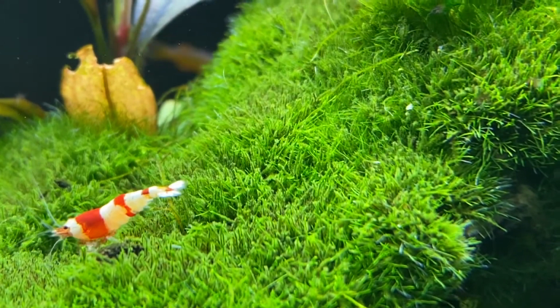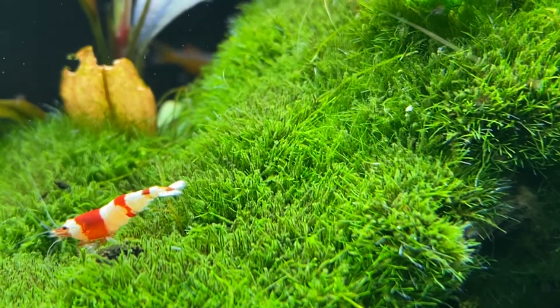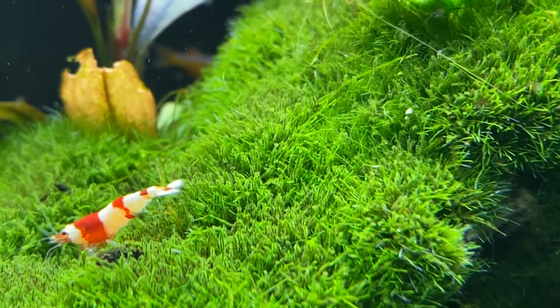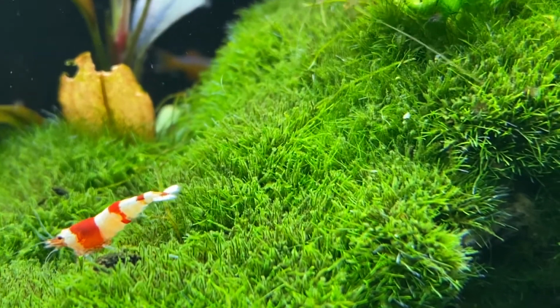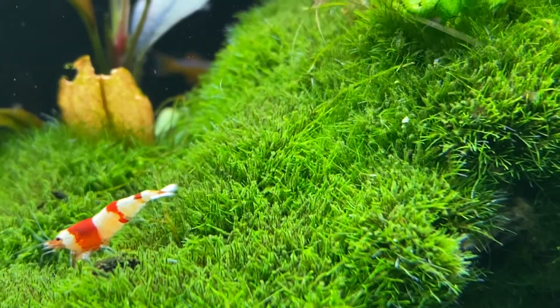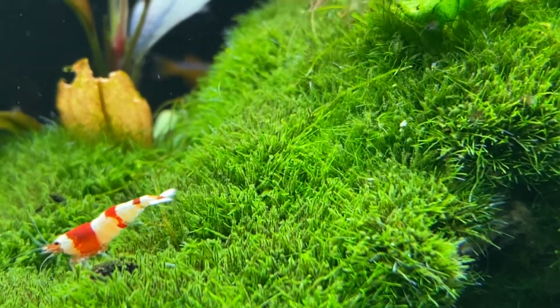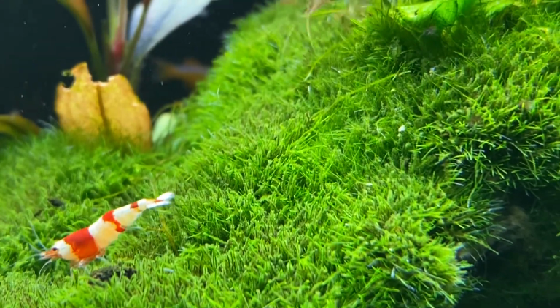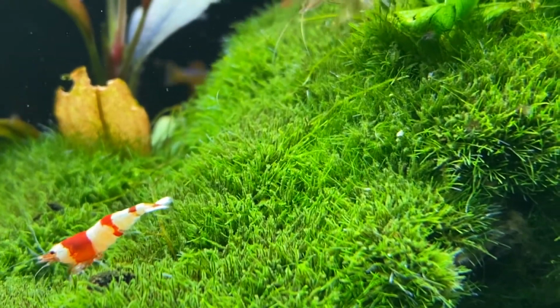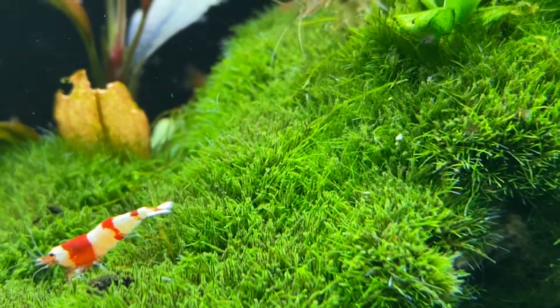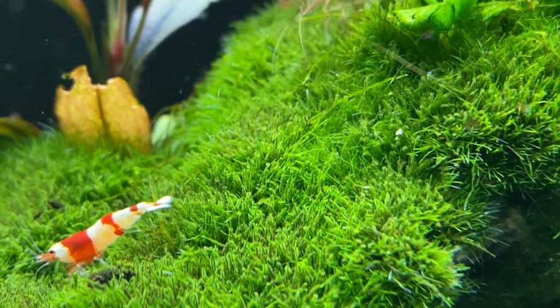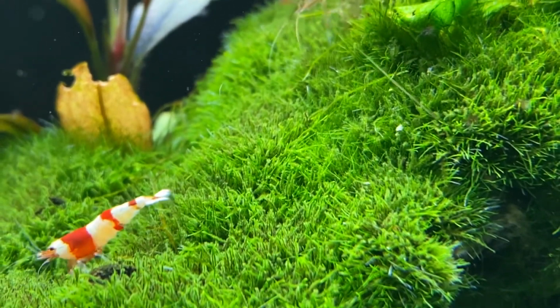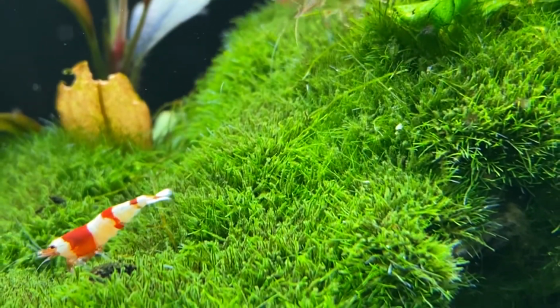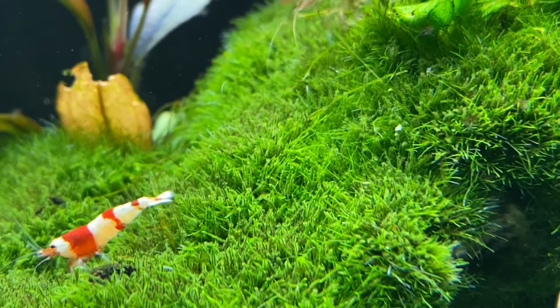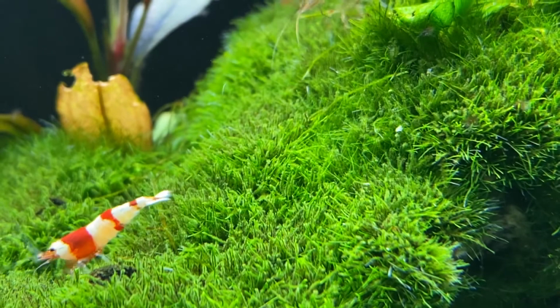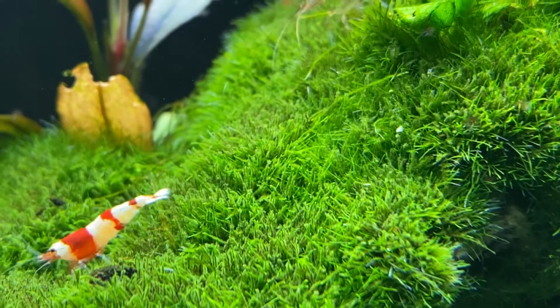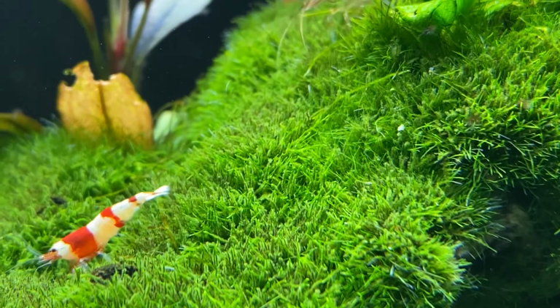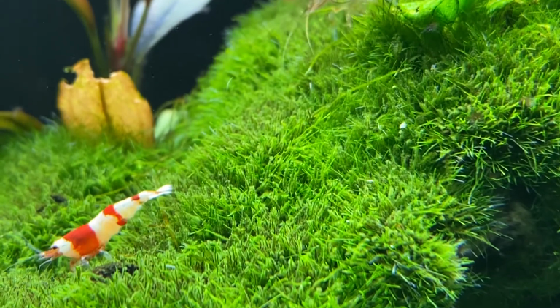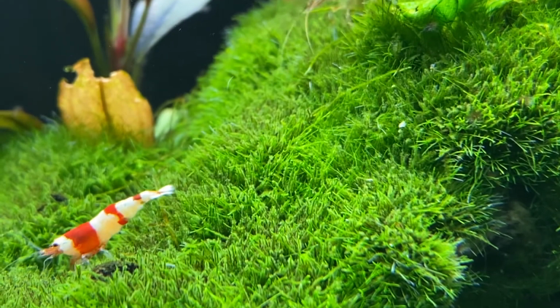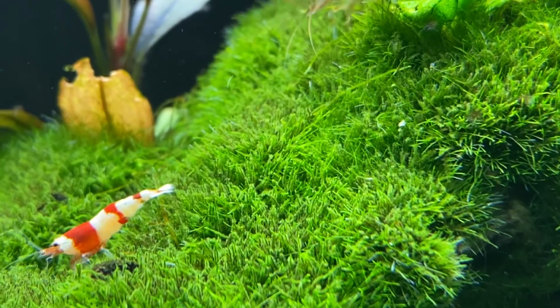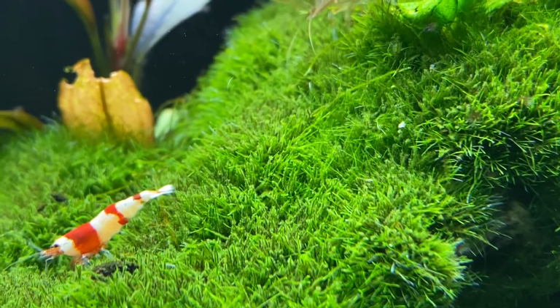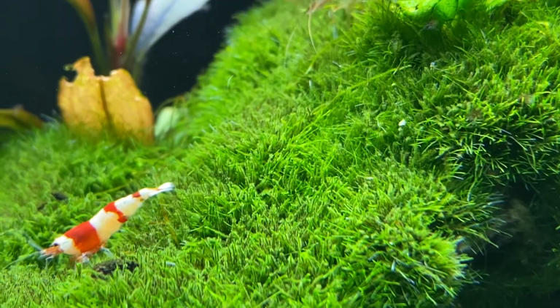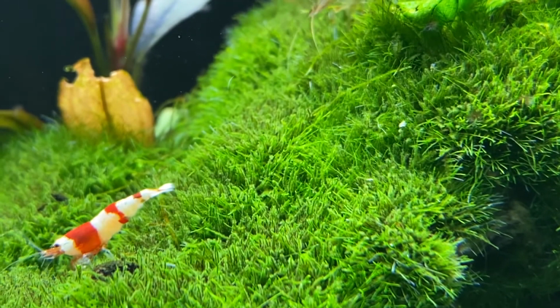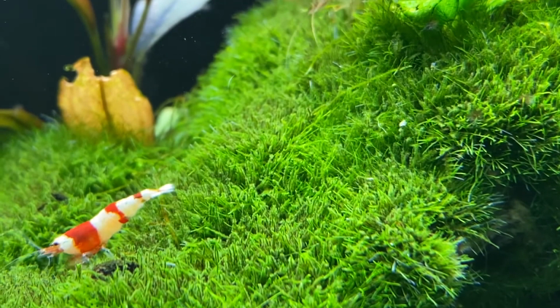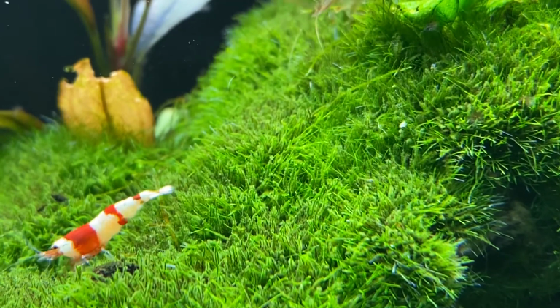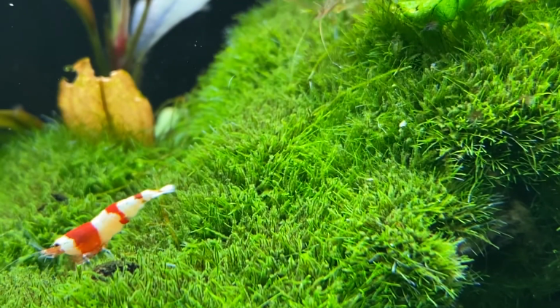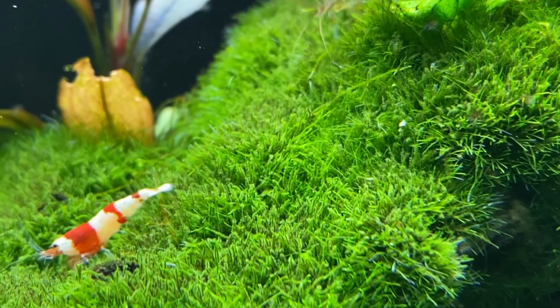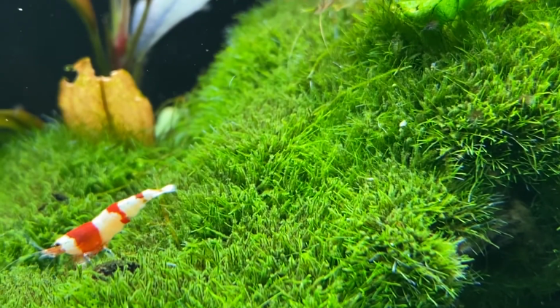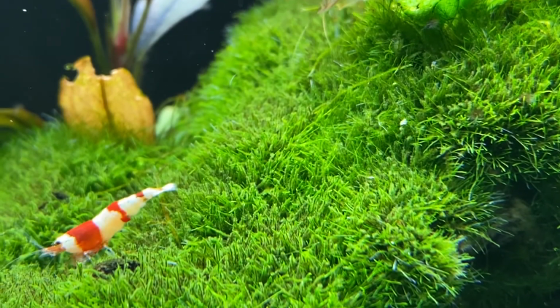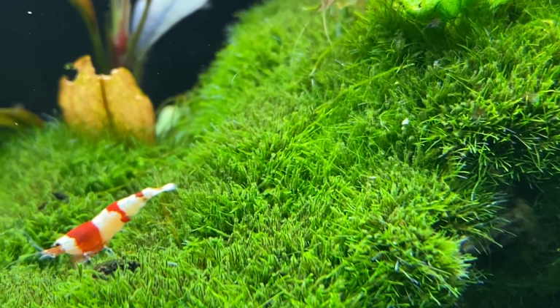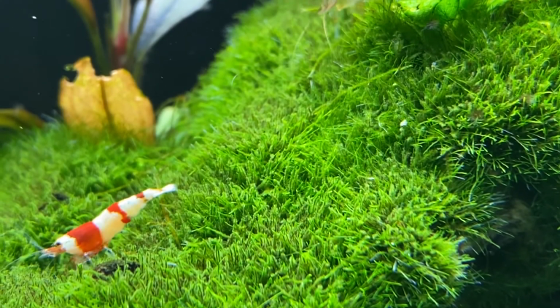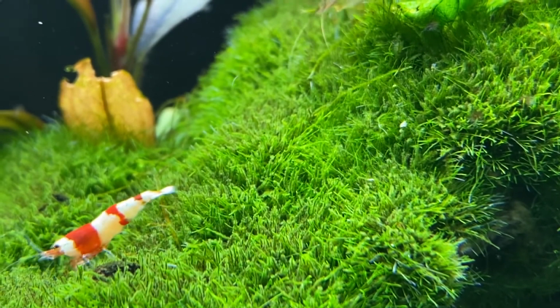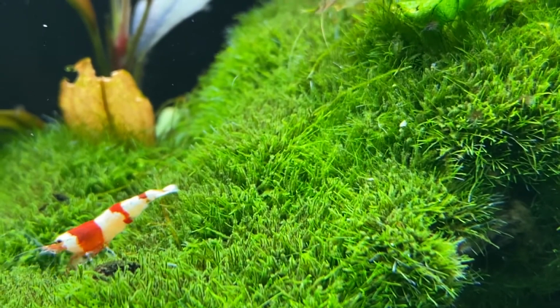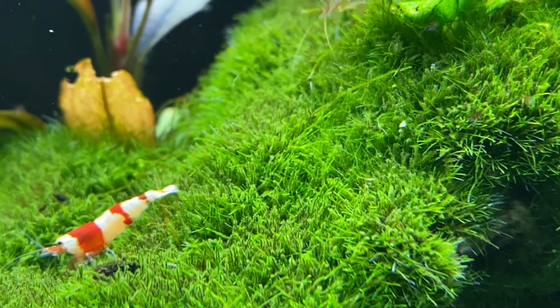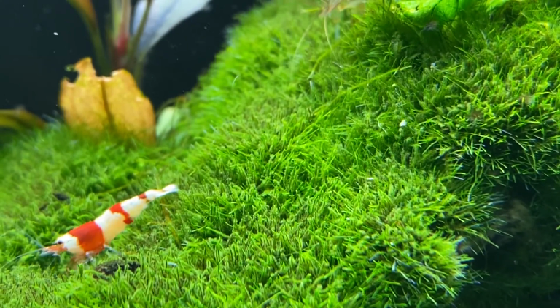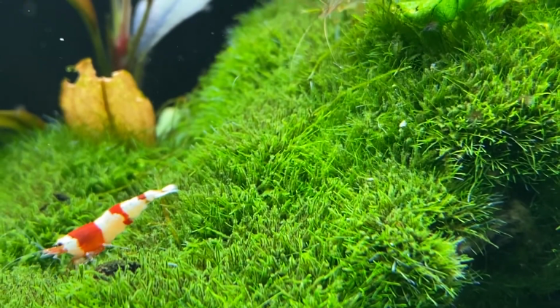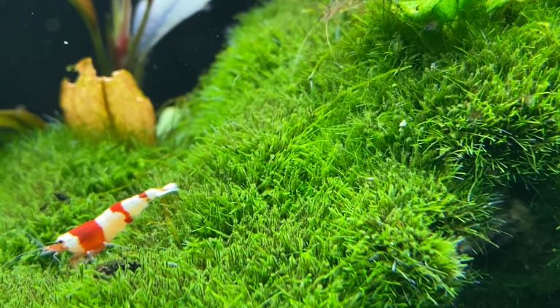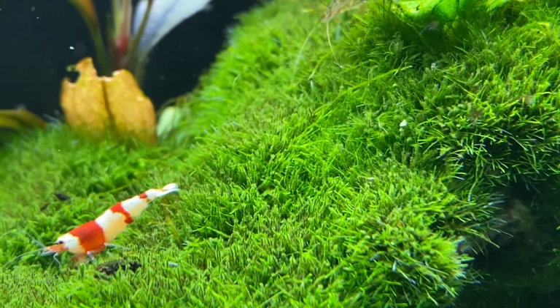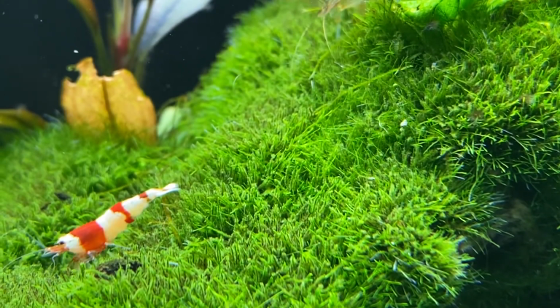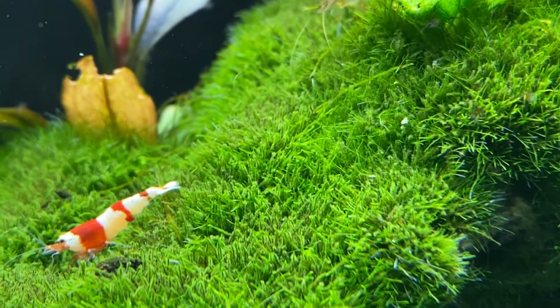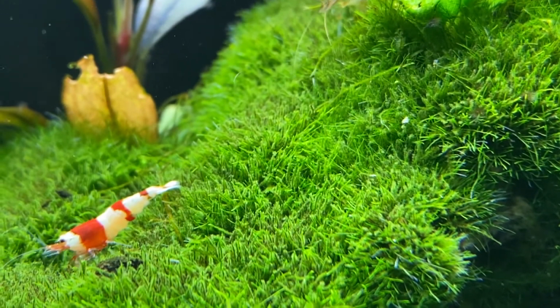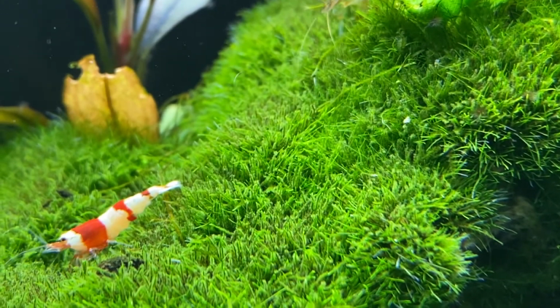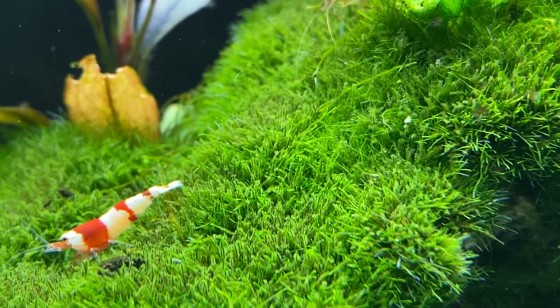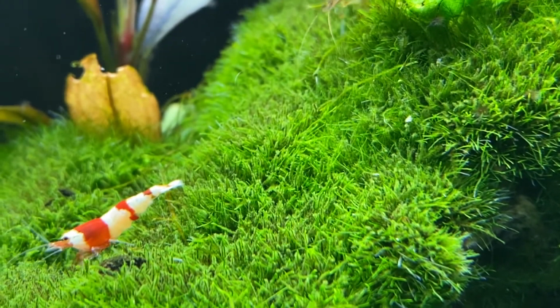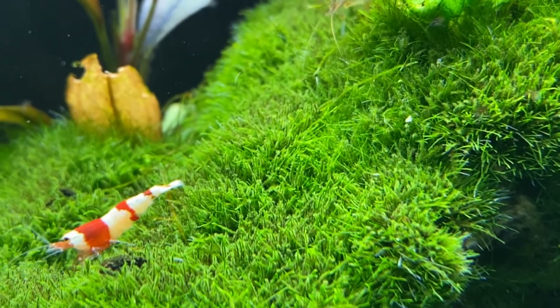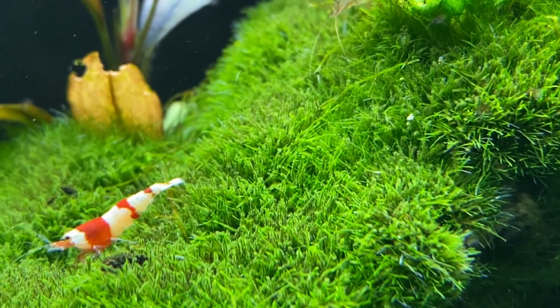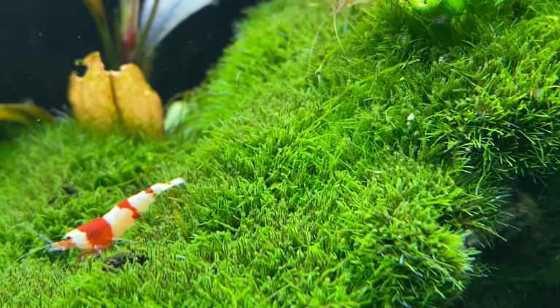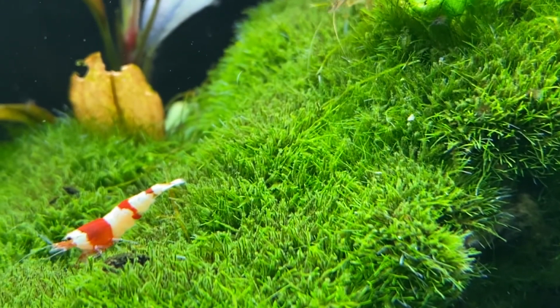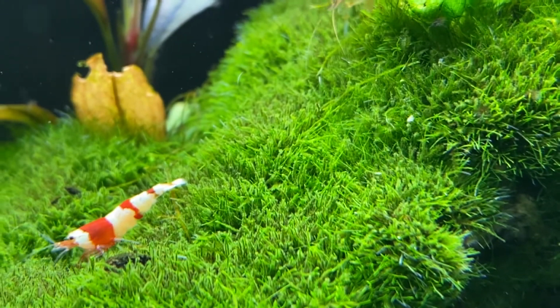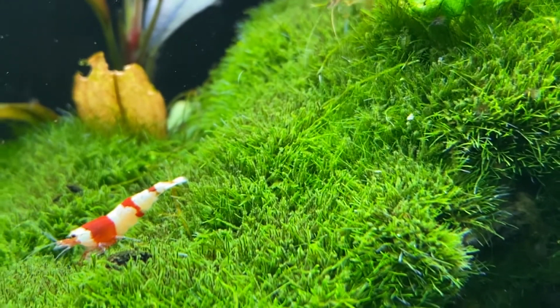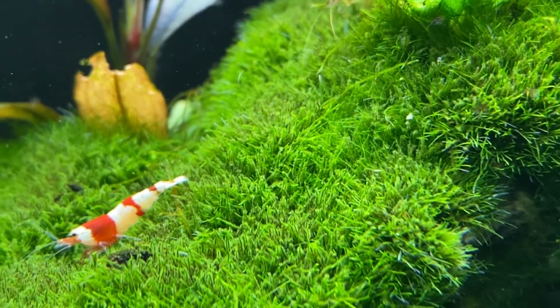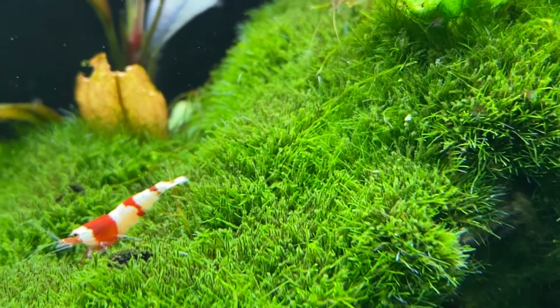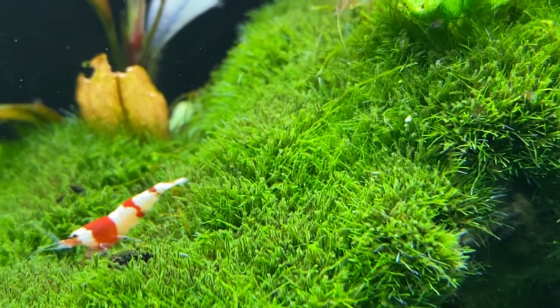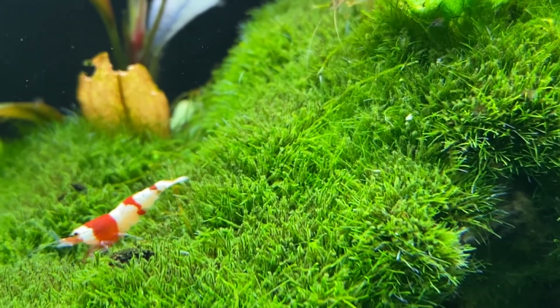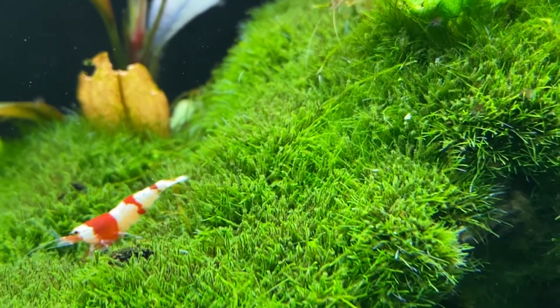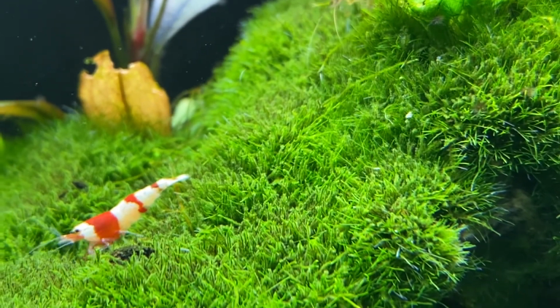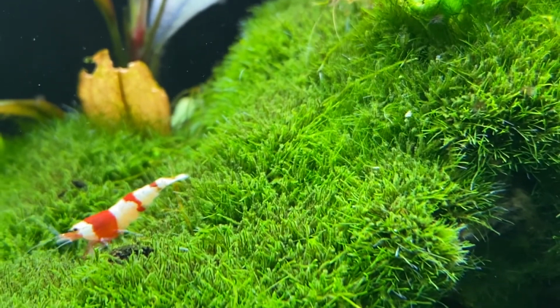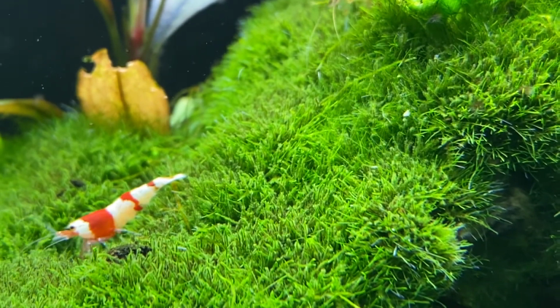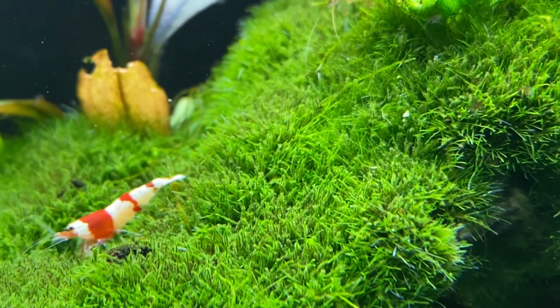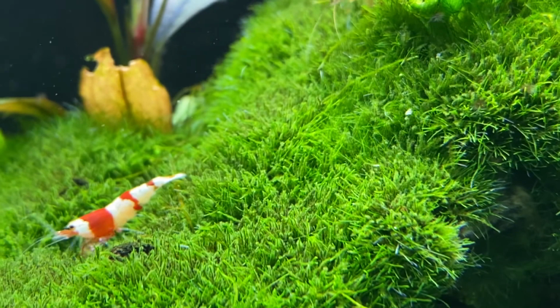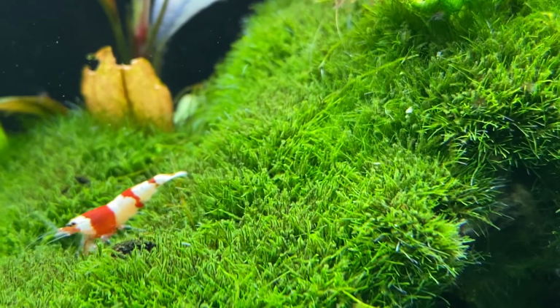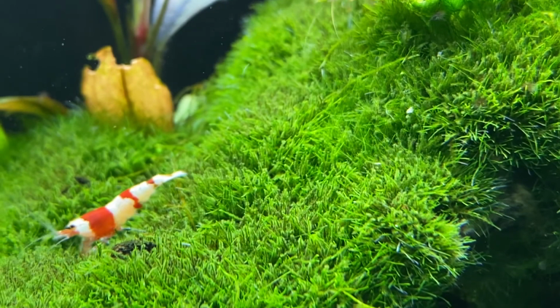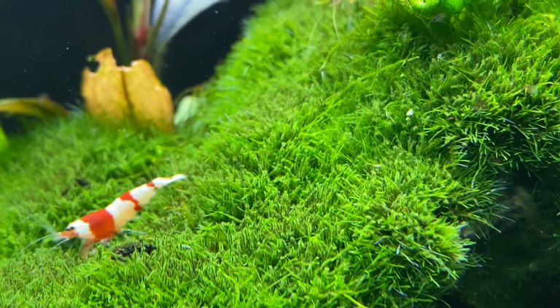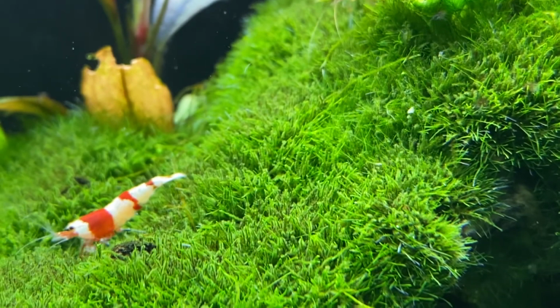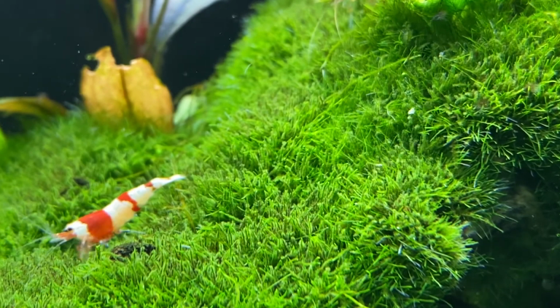The water temperature should be at 70 through 78 degrees. Our tank is at 74 degrees.